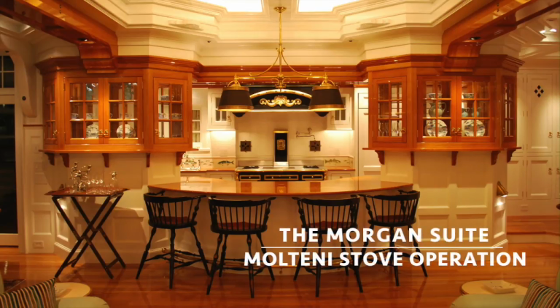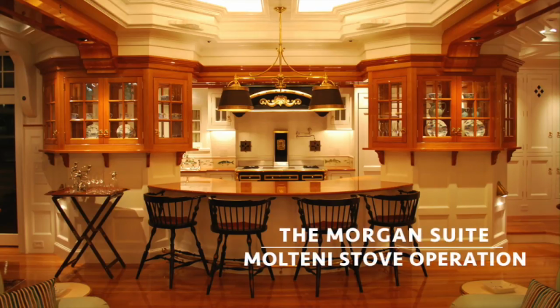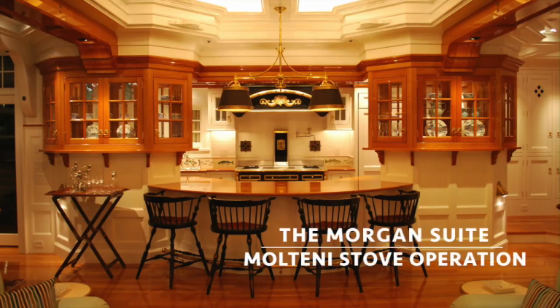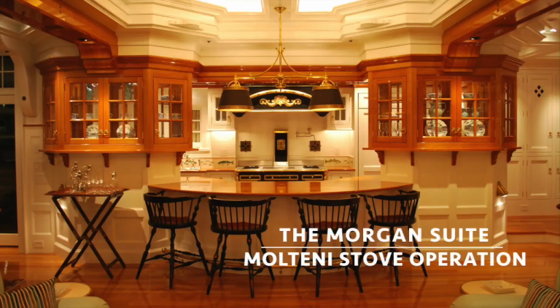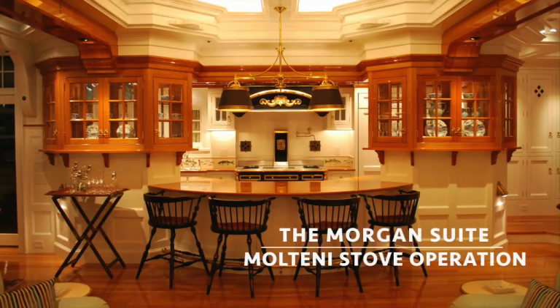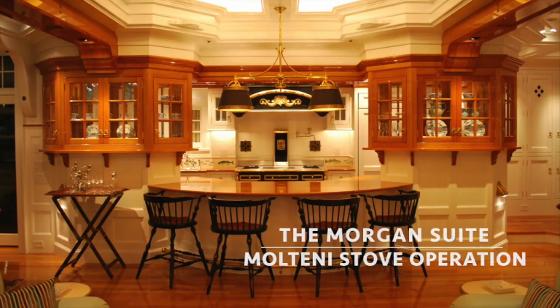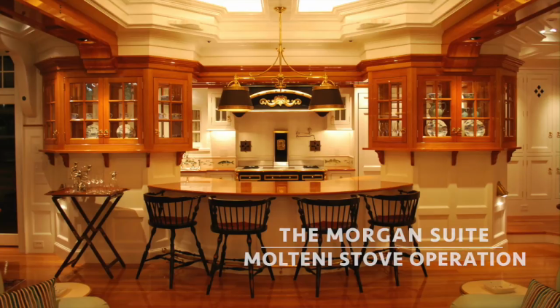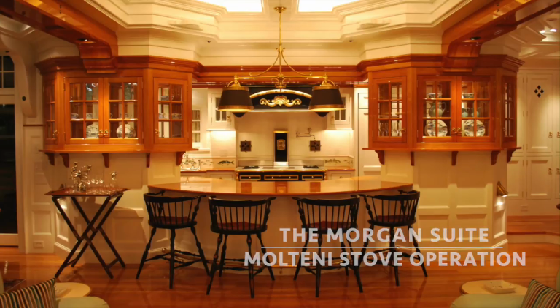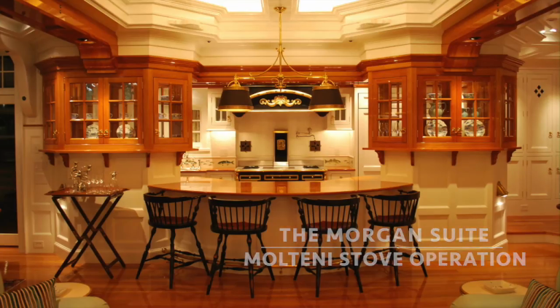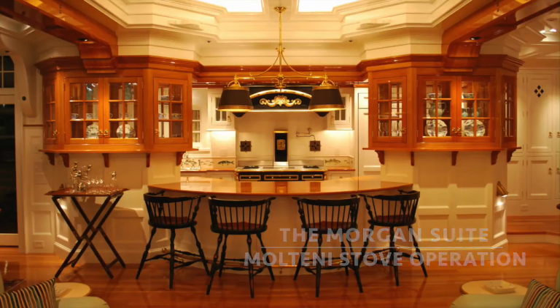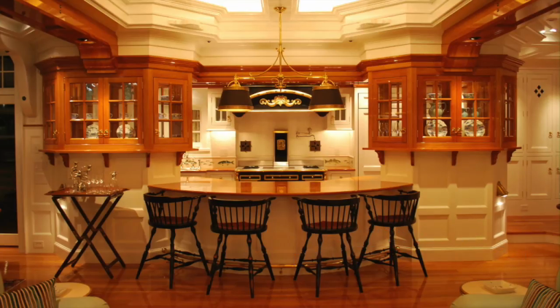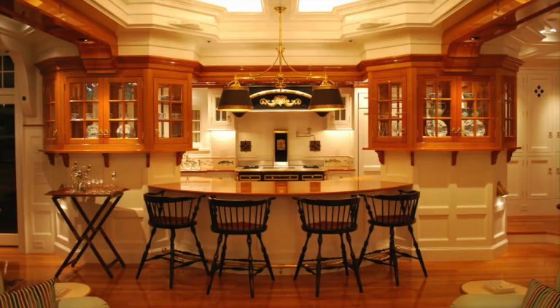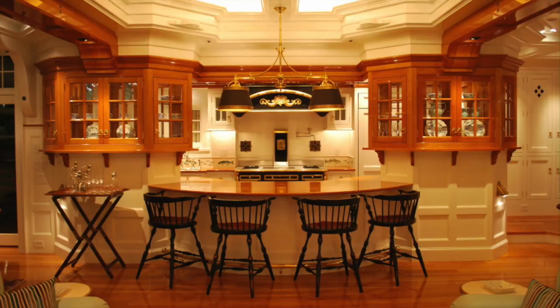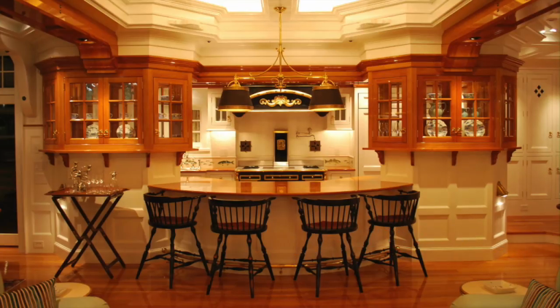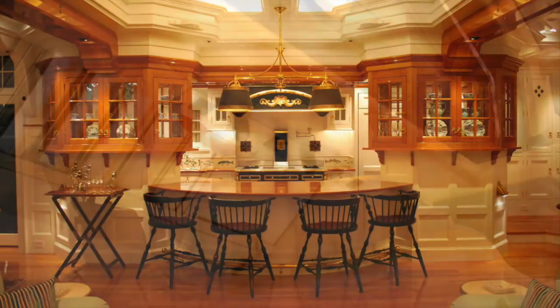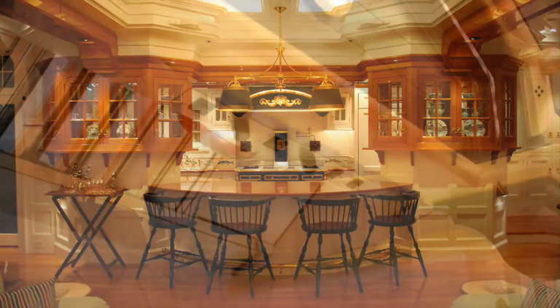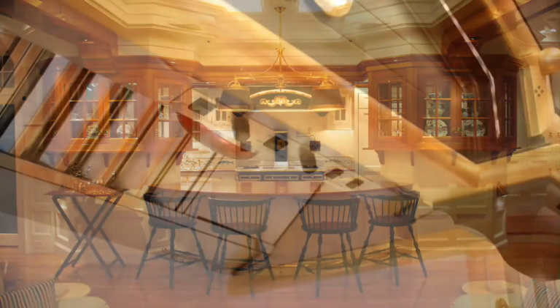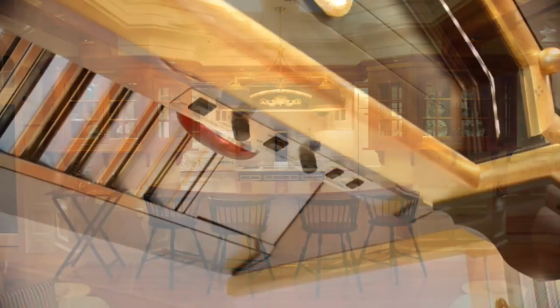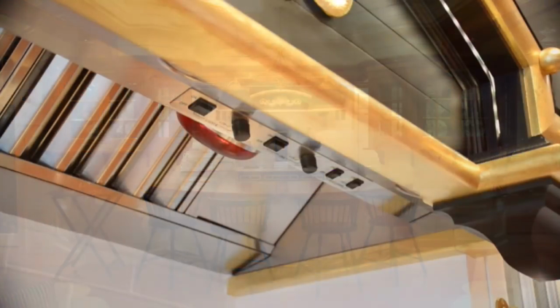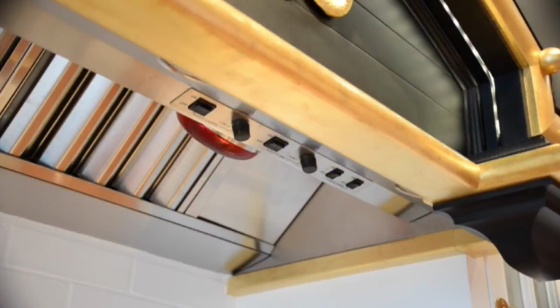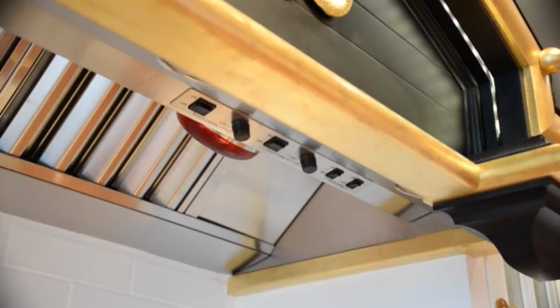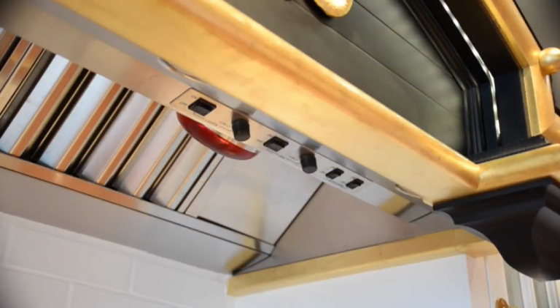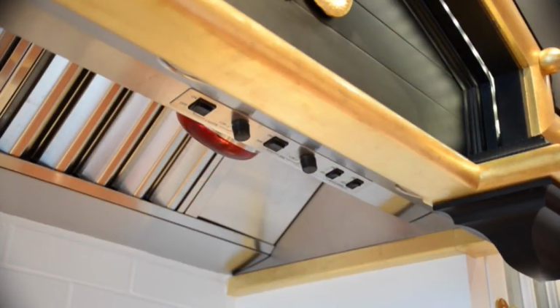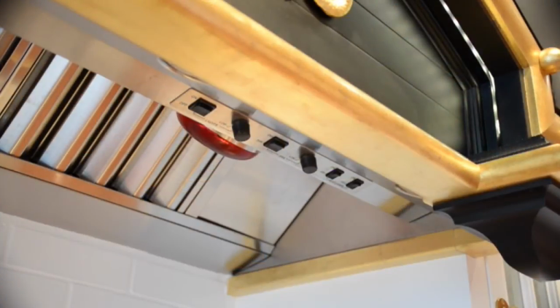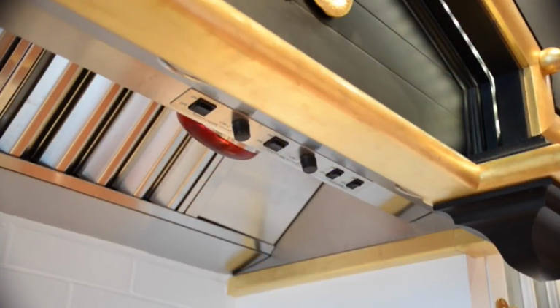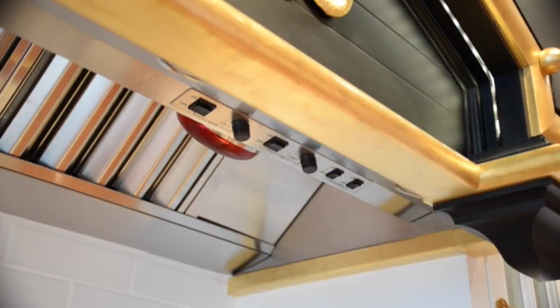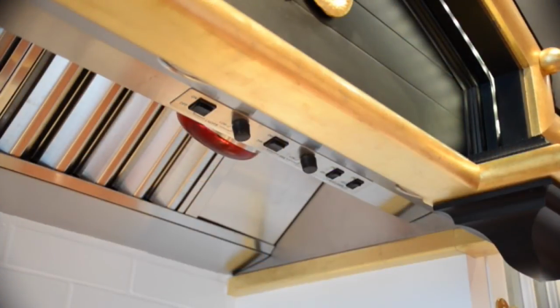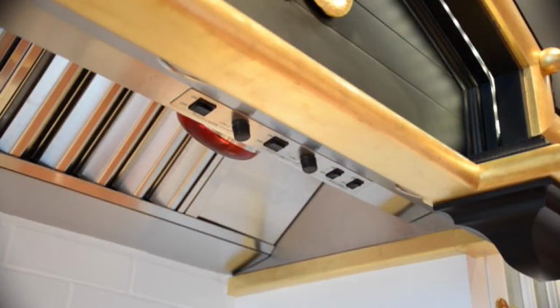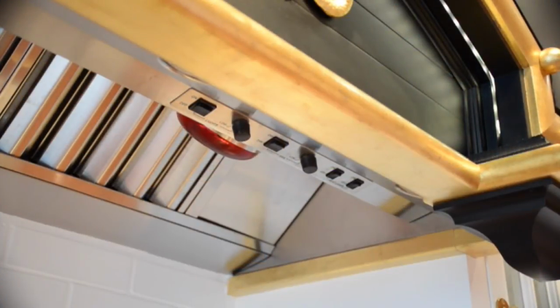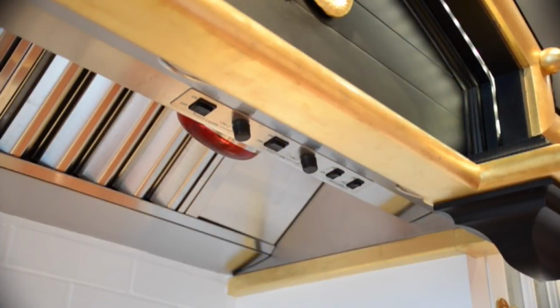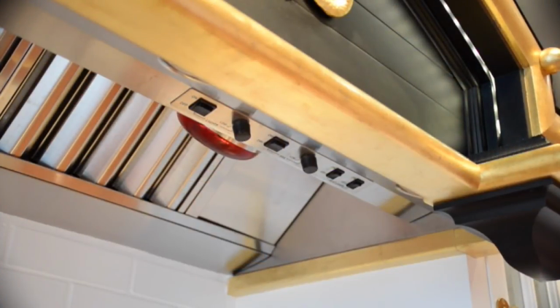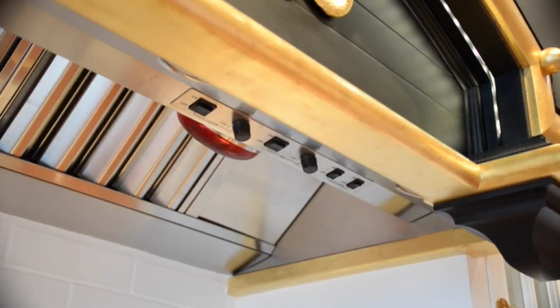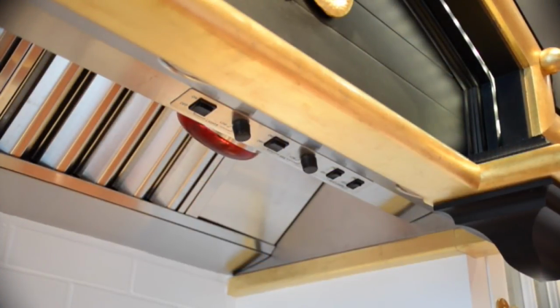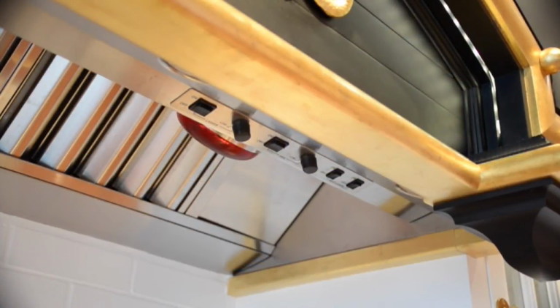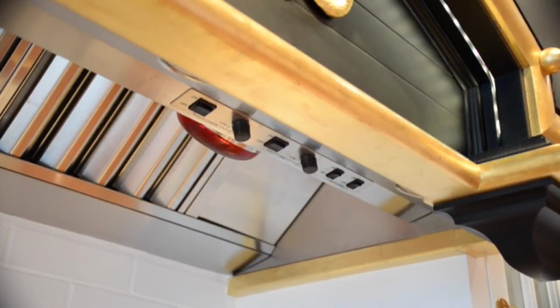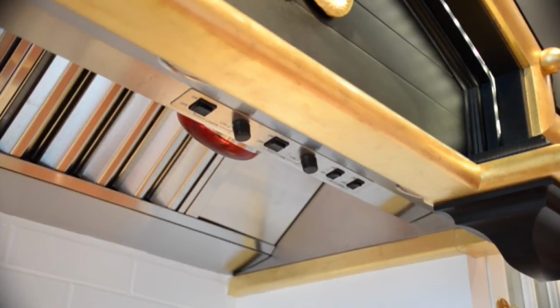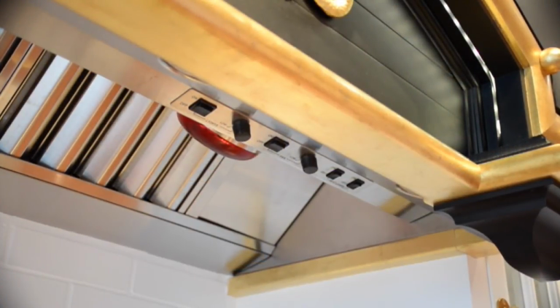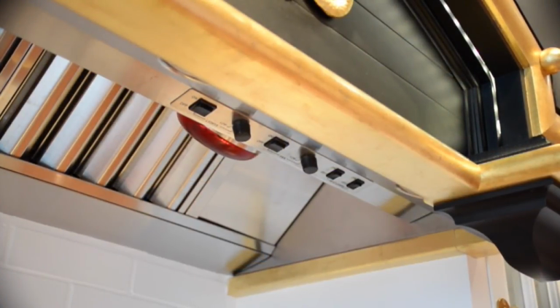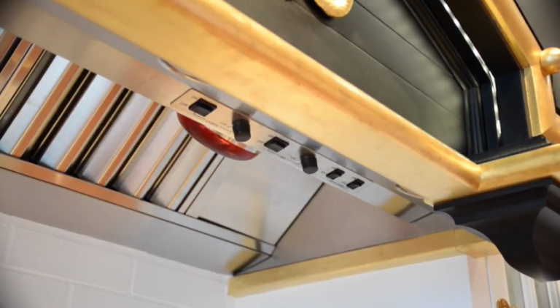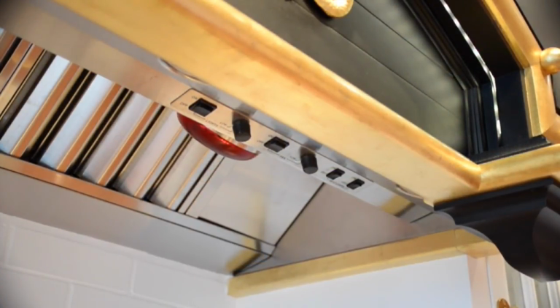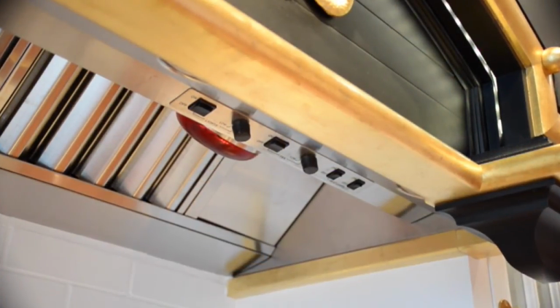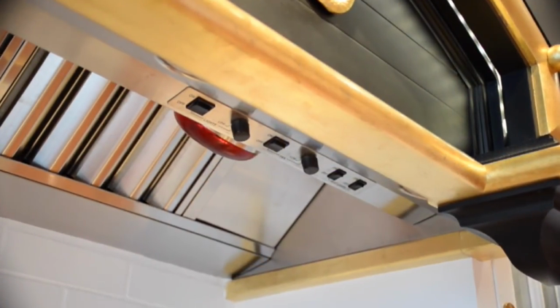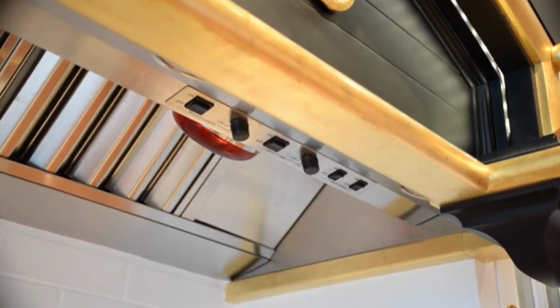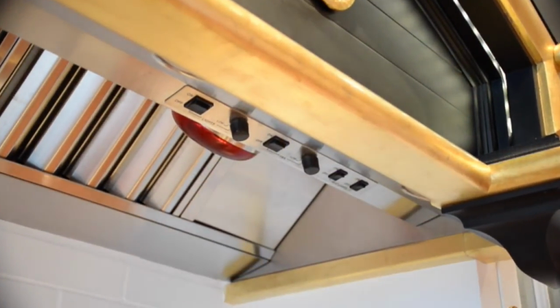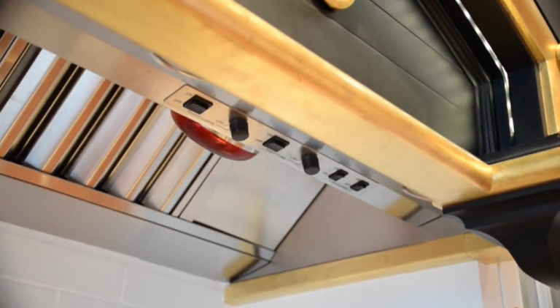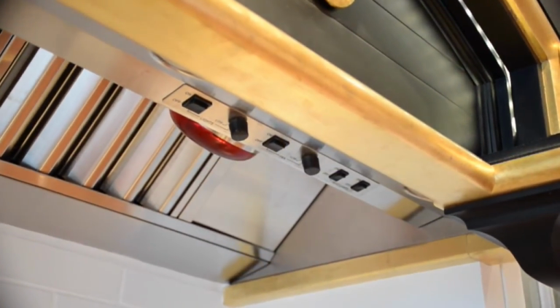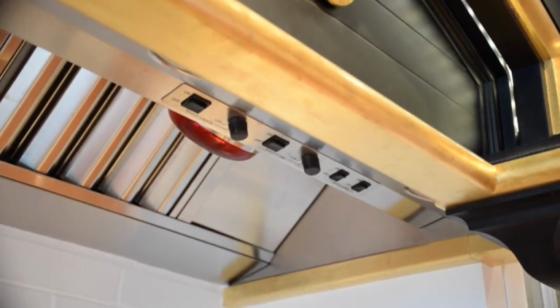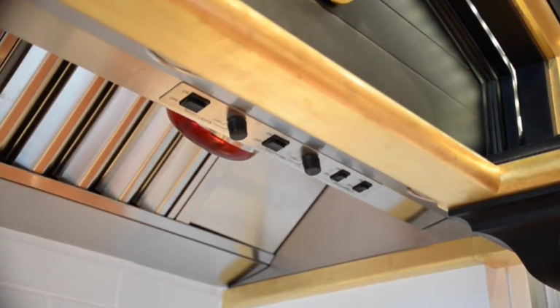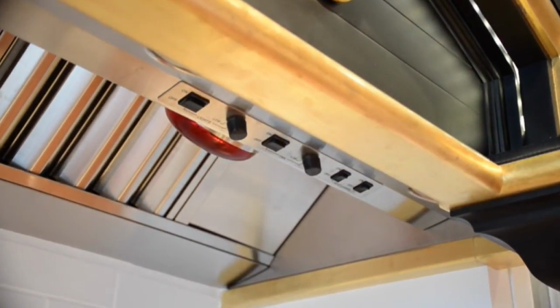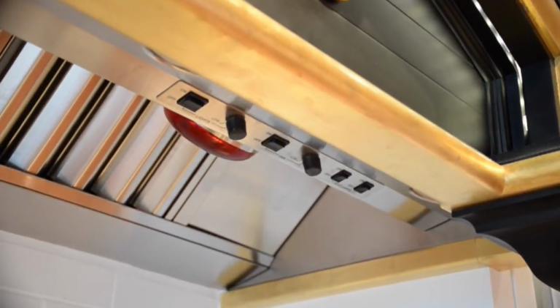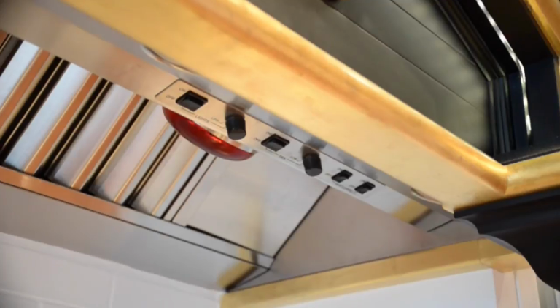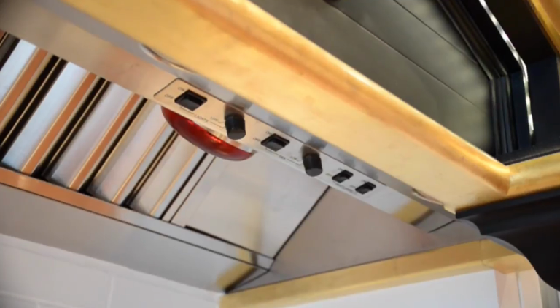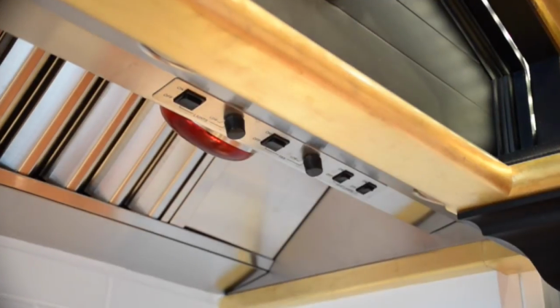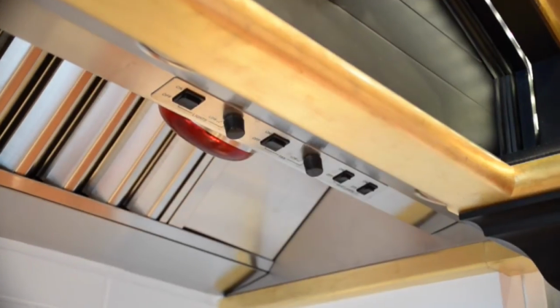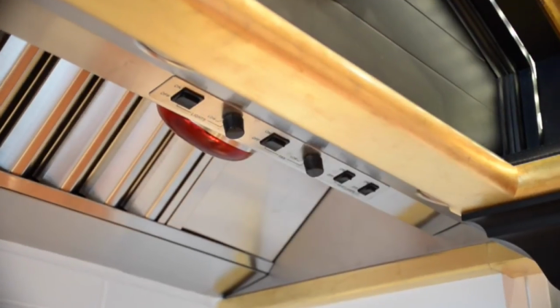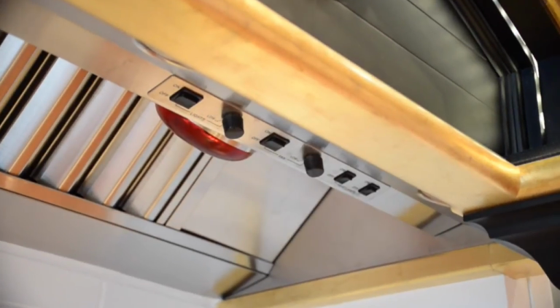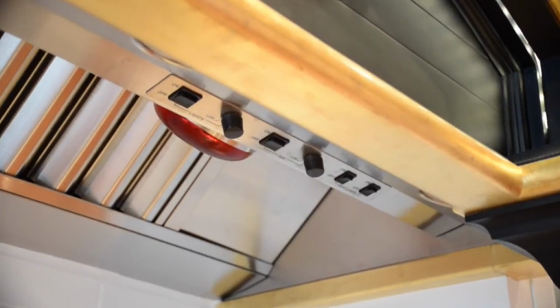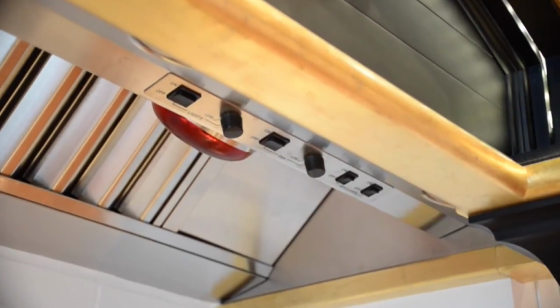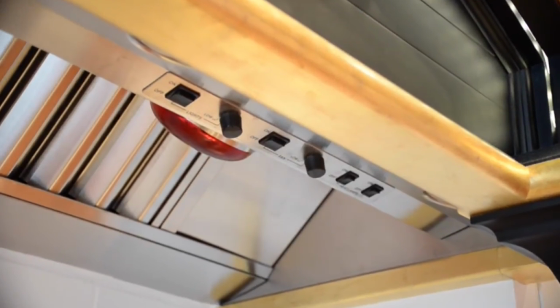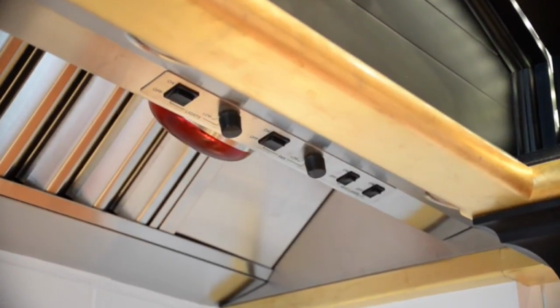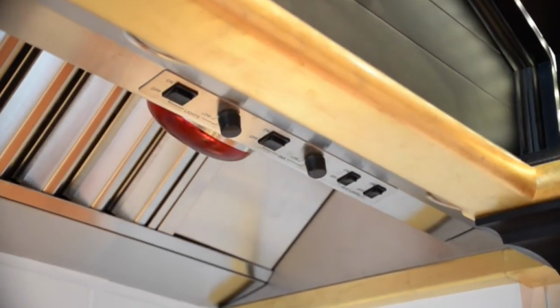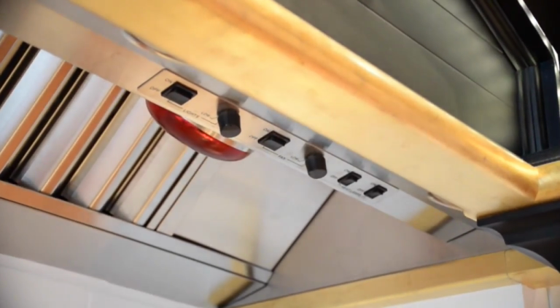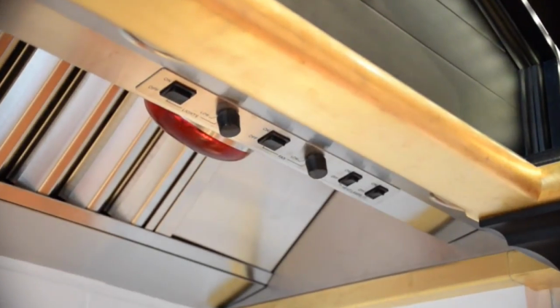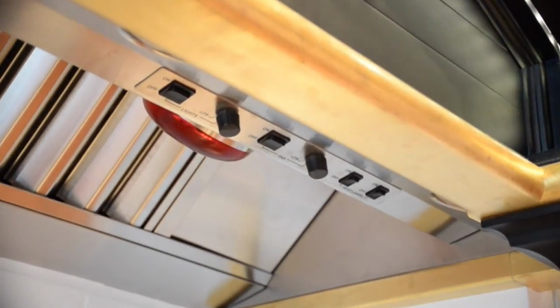The Moltenay stove is equipped with a 1500 CFM hood. This allows for good ventilation, additional lighting, and heat lamps as well.